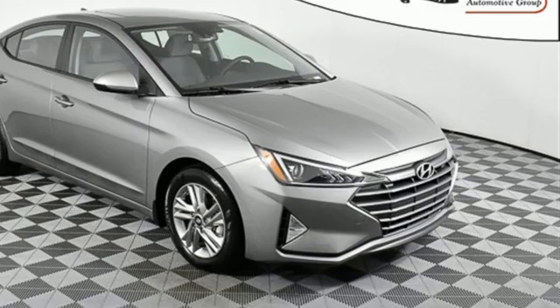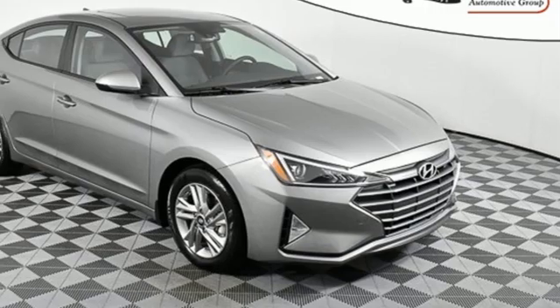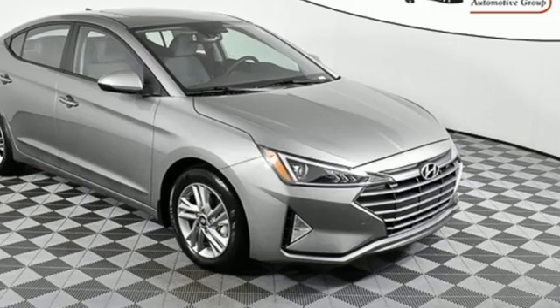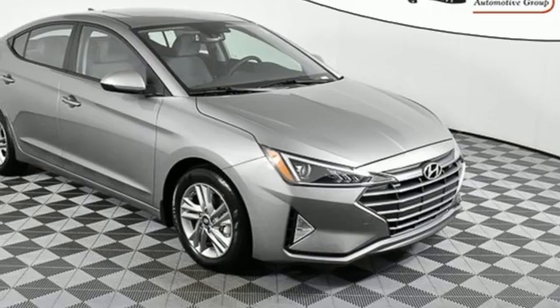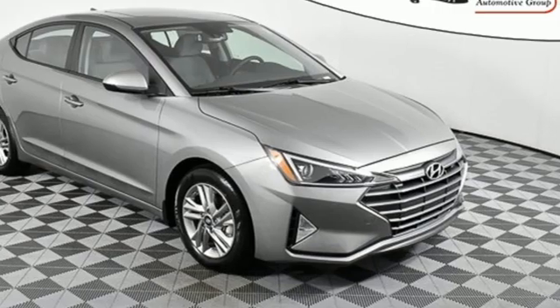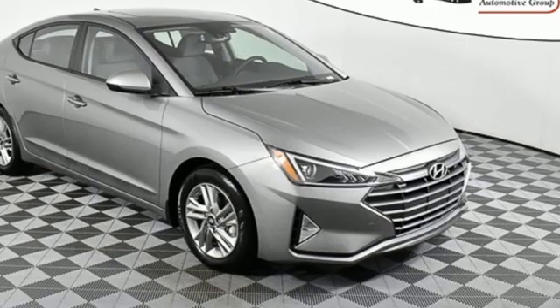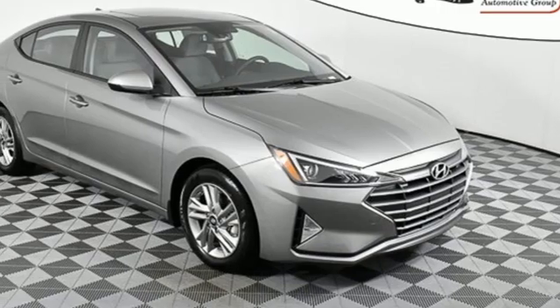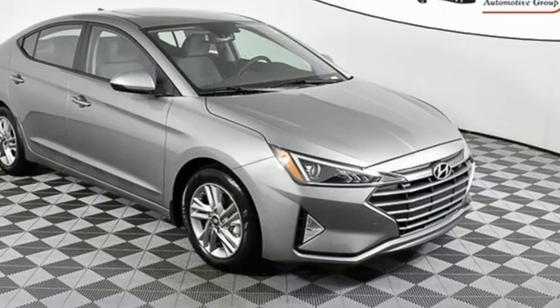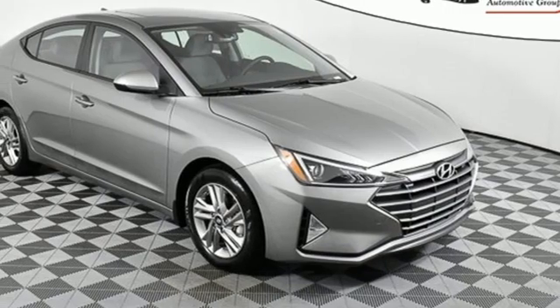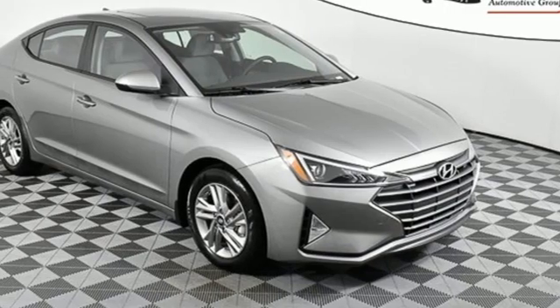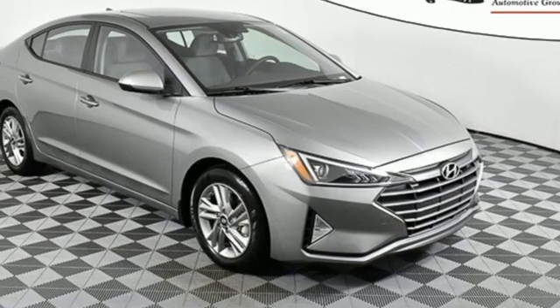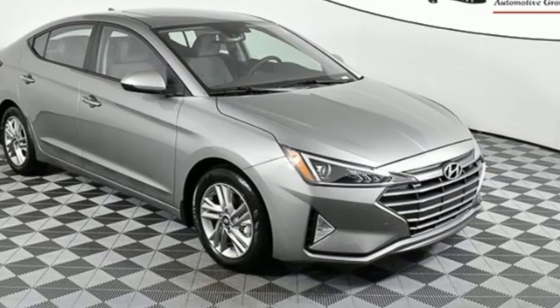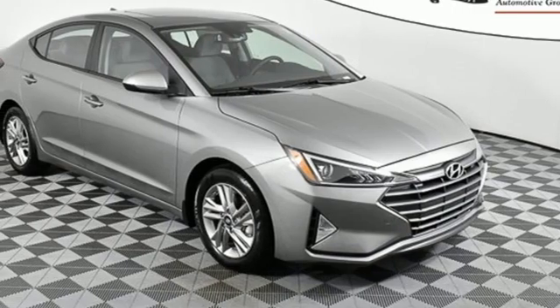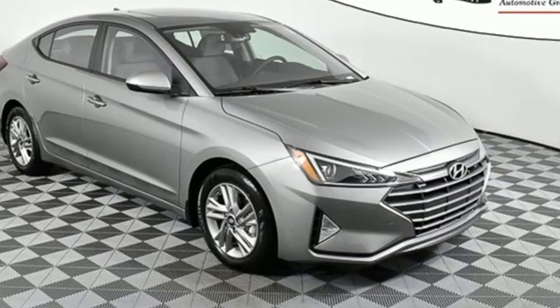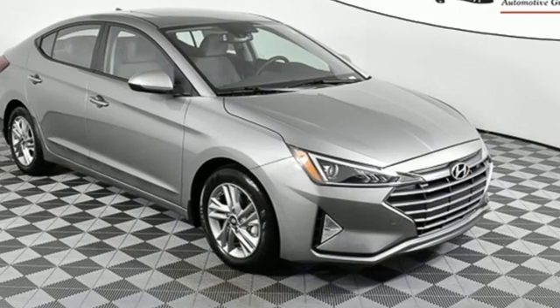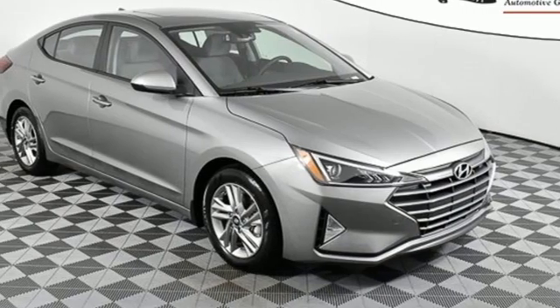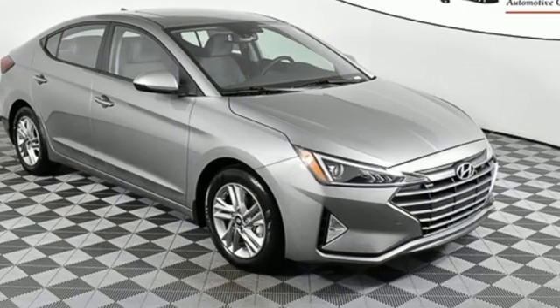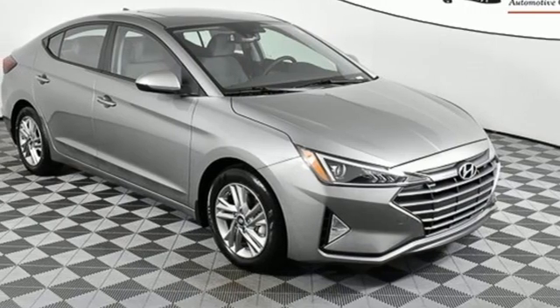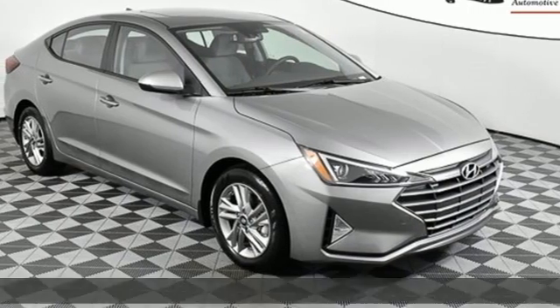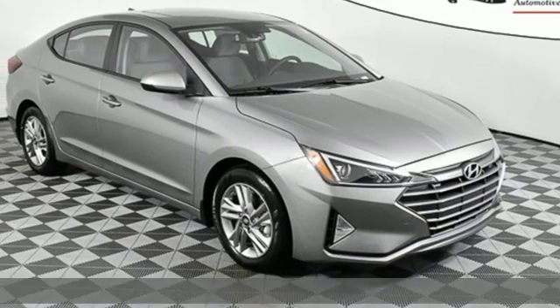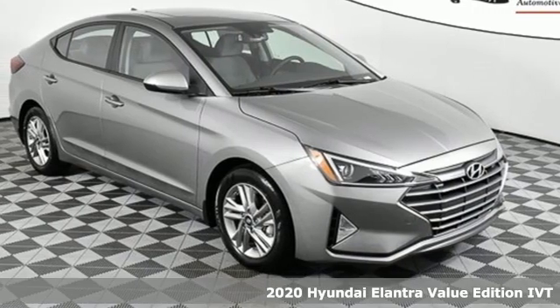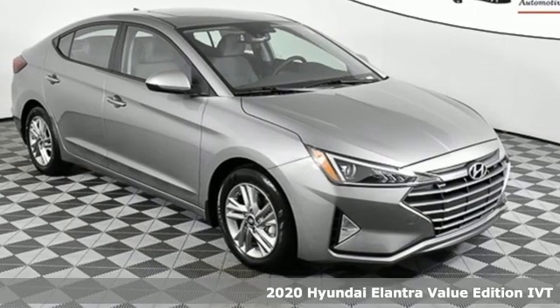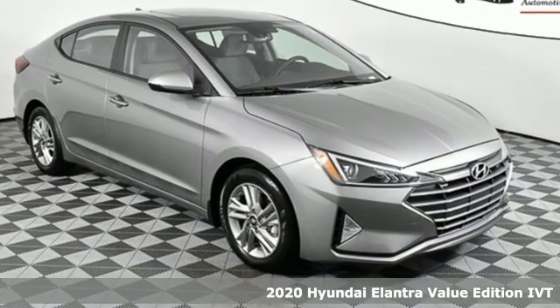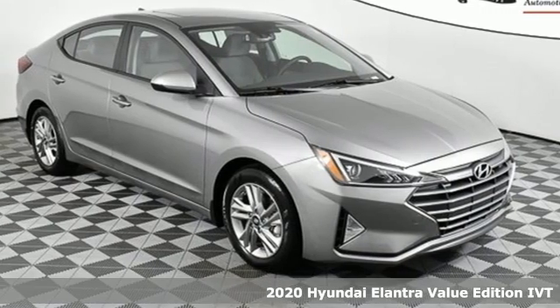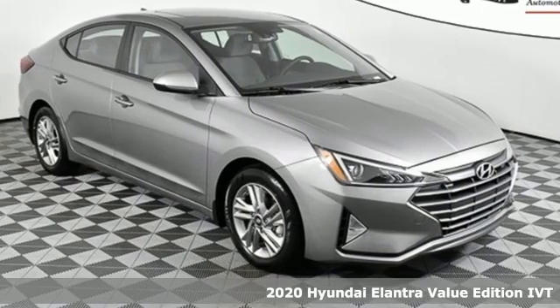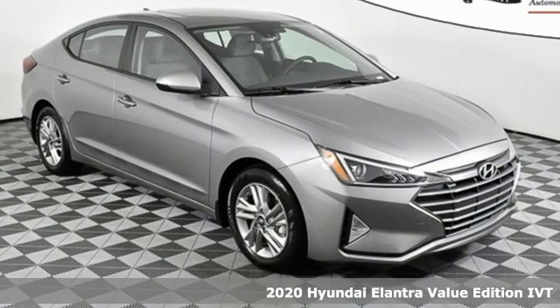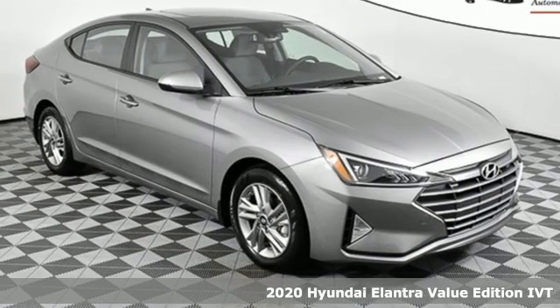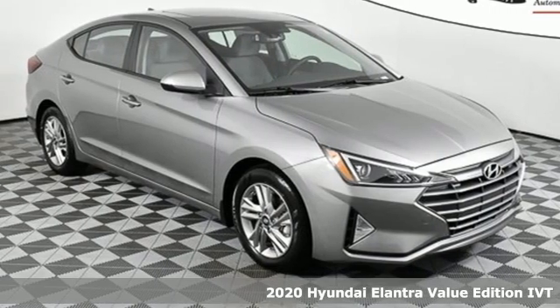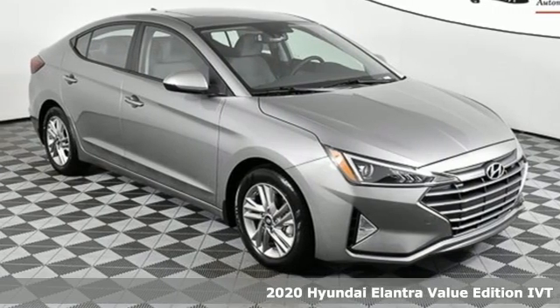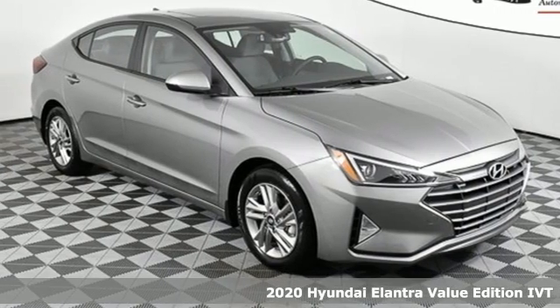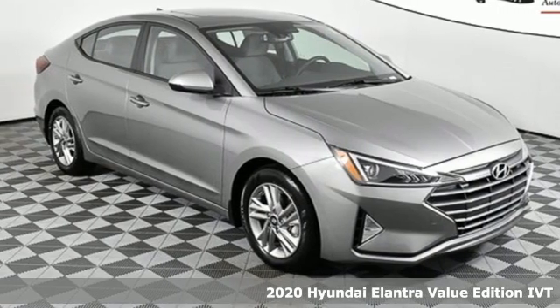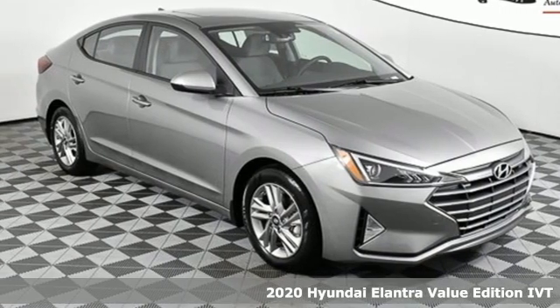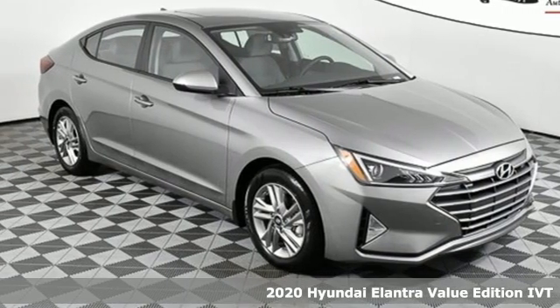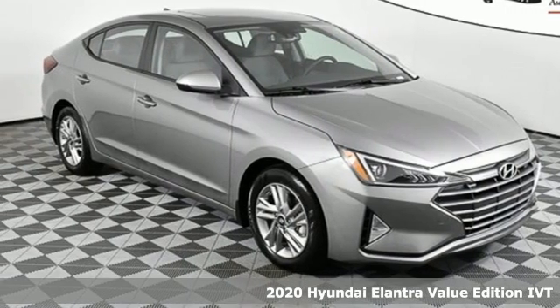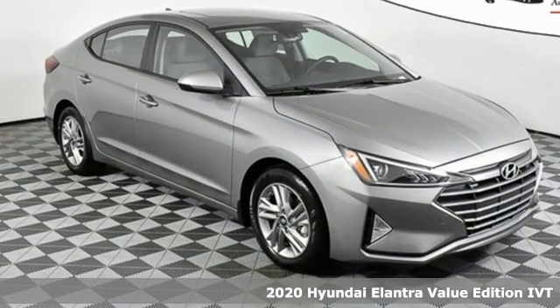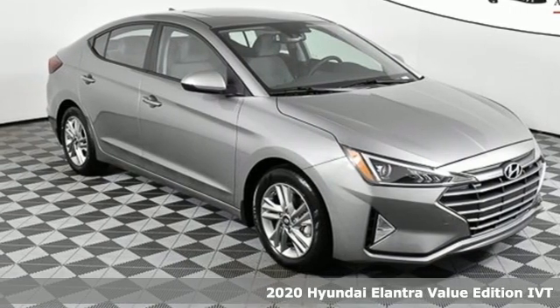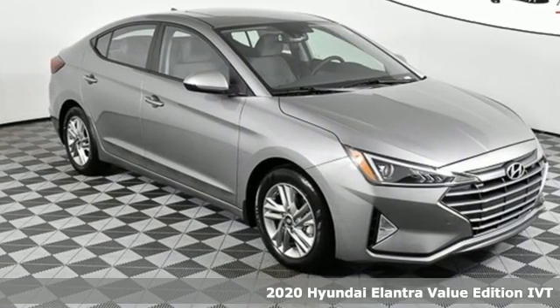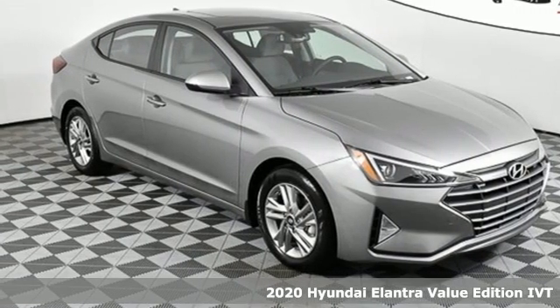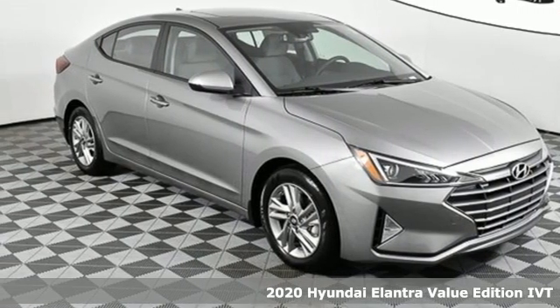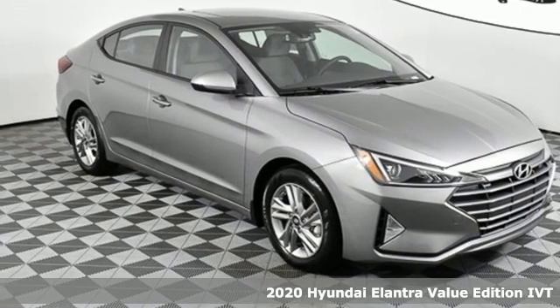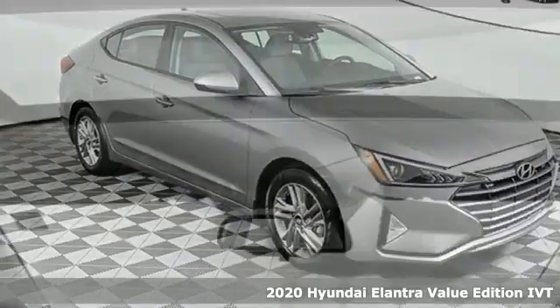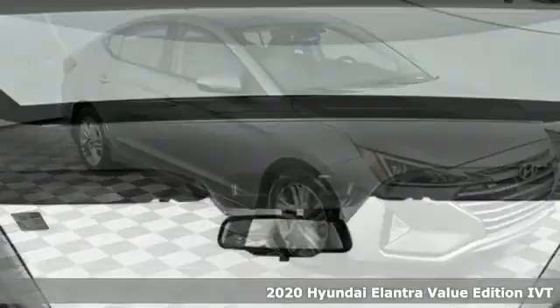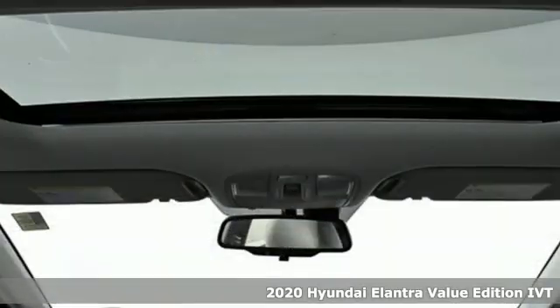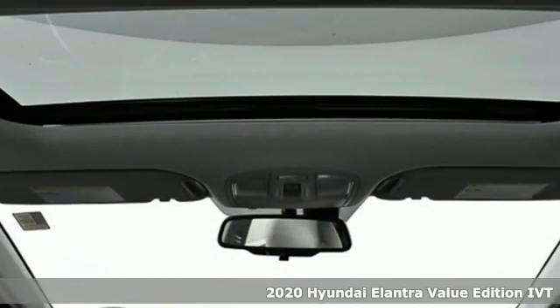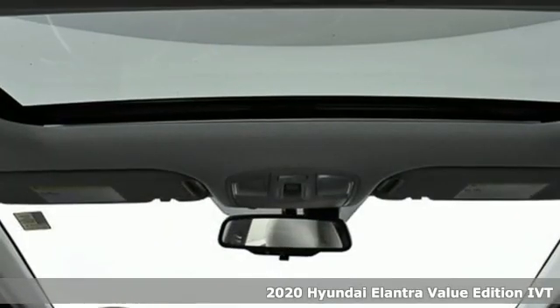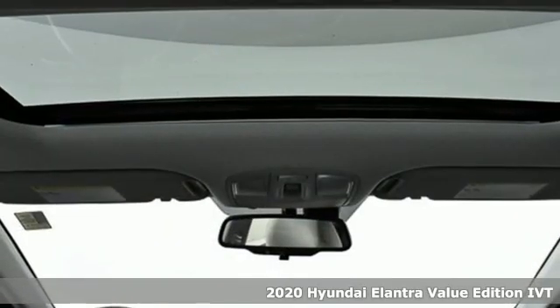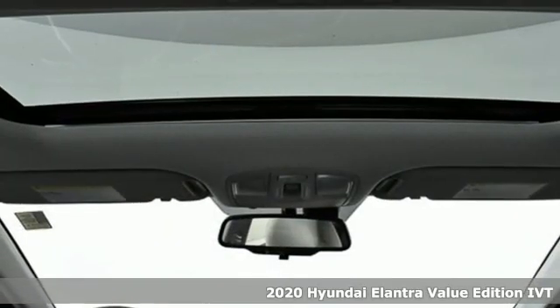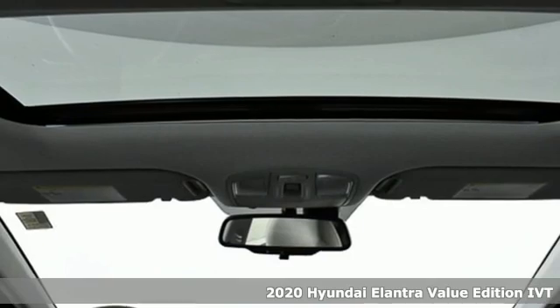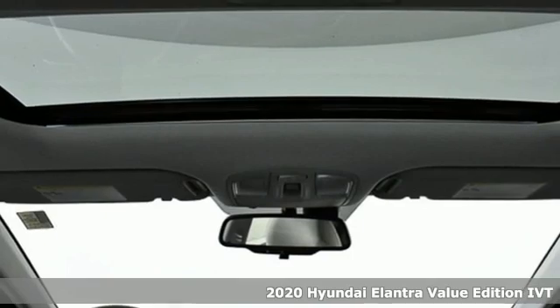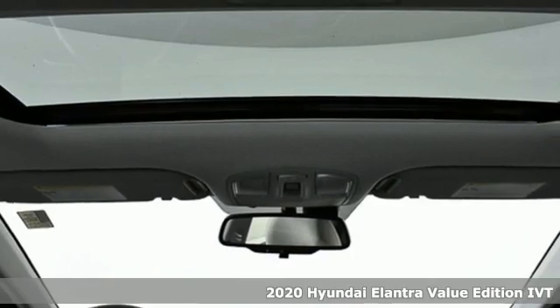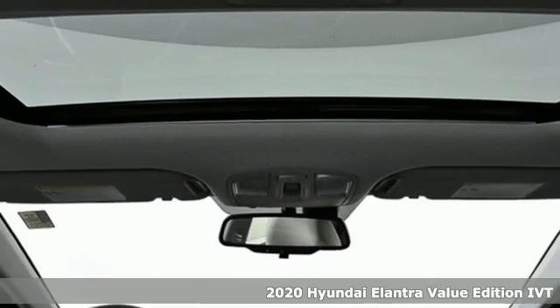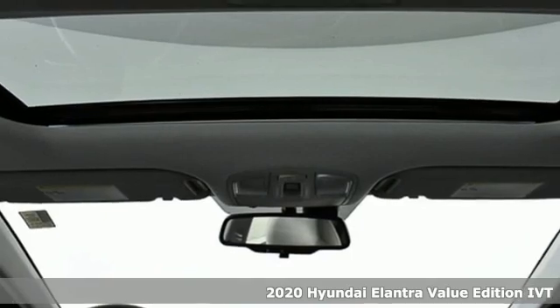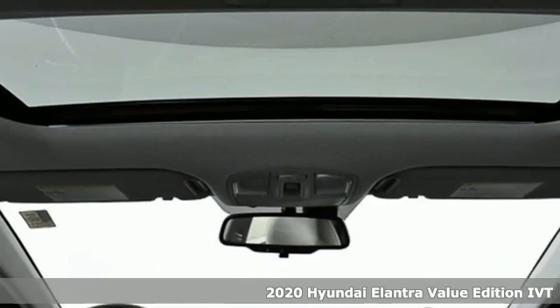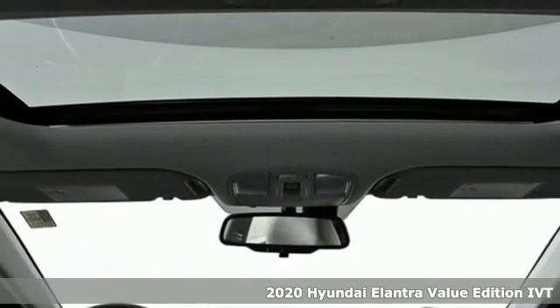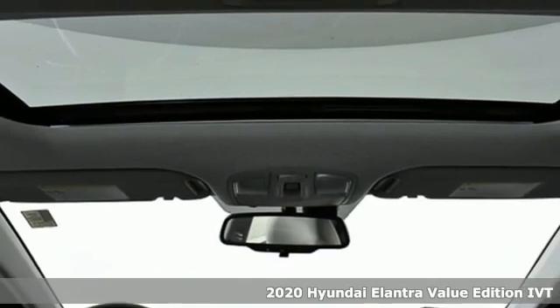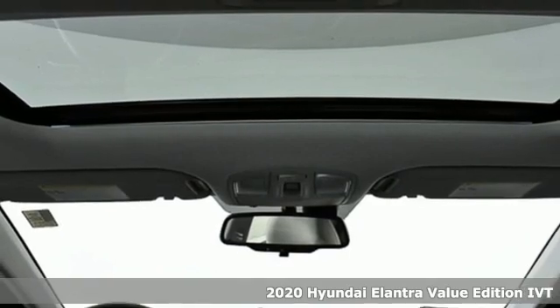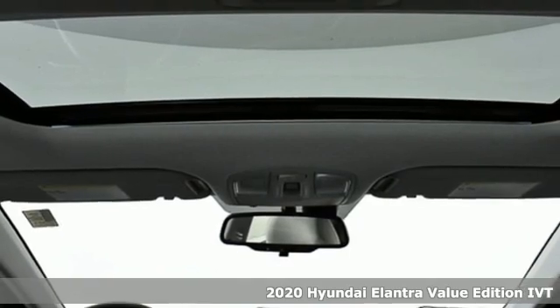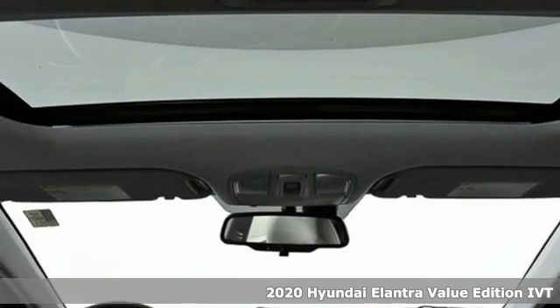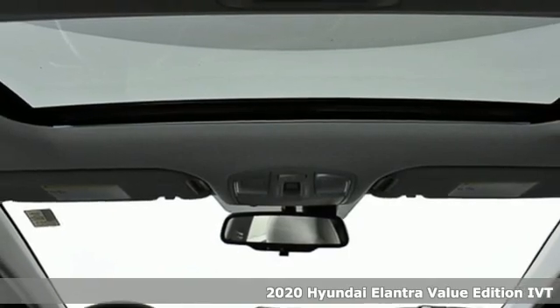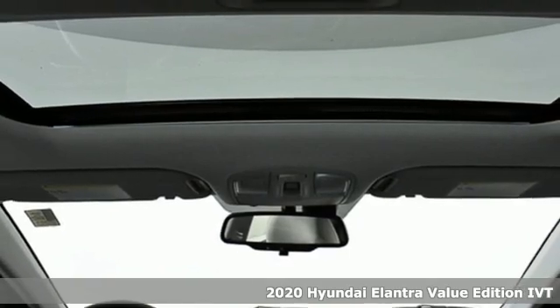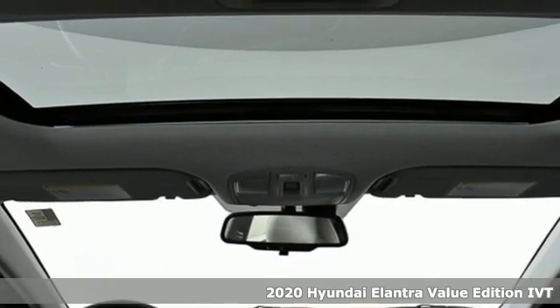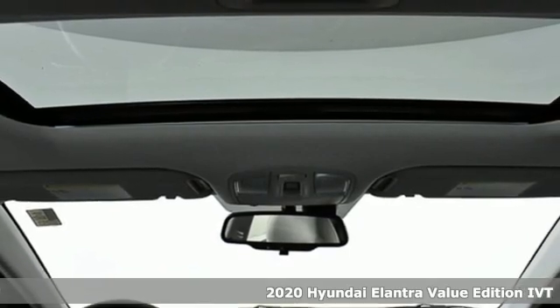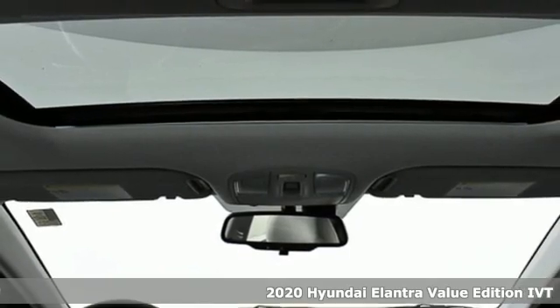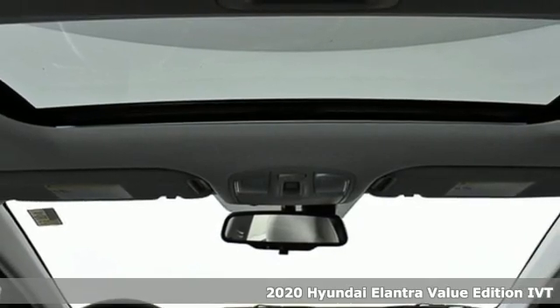It's a new 2020 Hyundai Elantra. Challenging convention to find a better way. It's the Hyundai way.